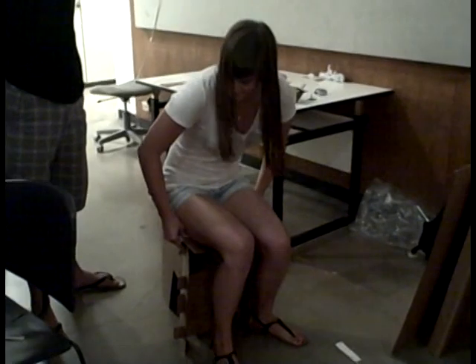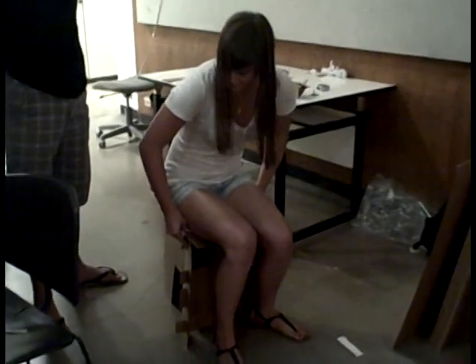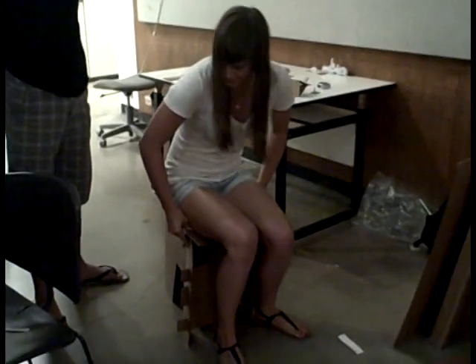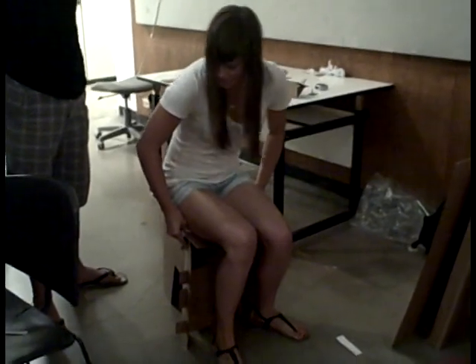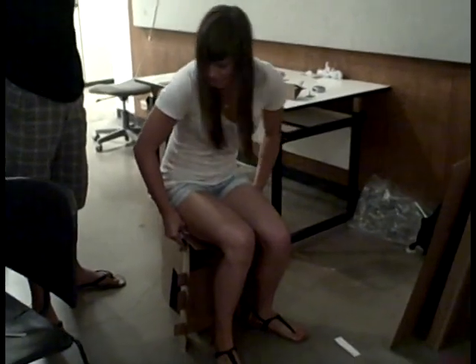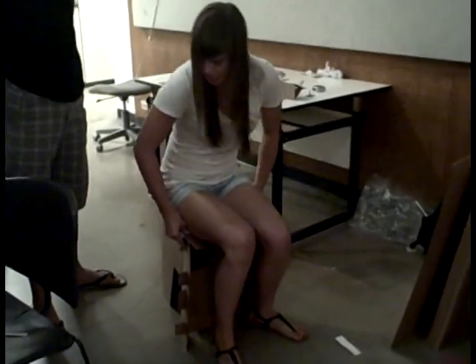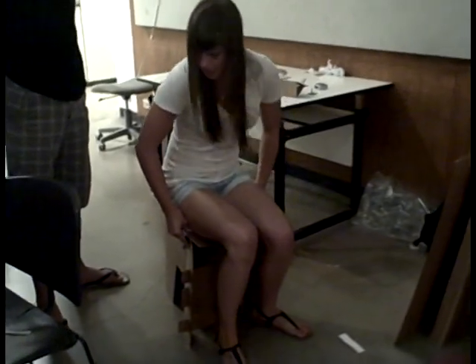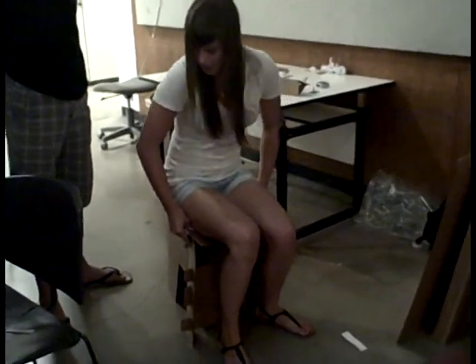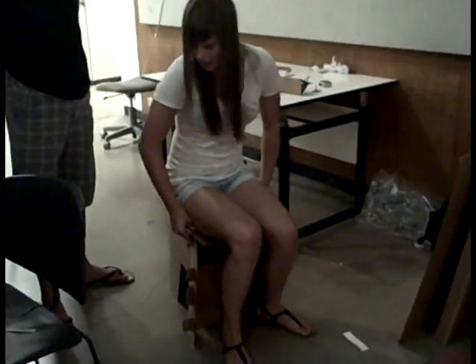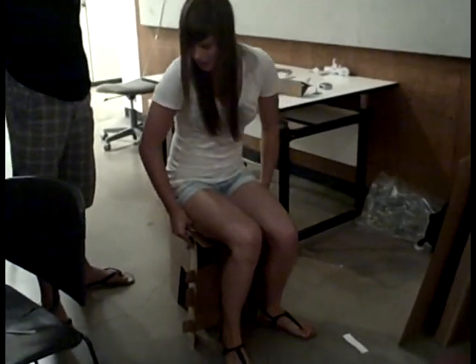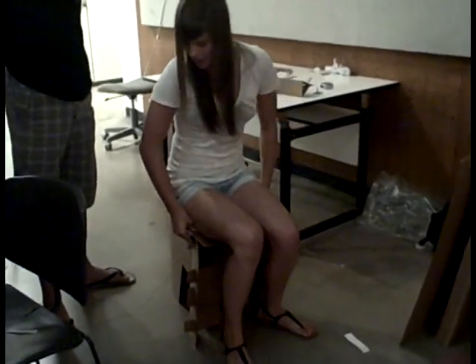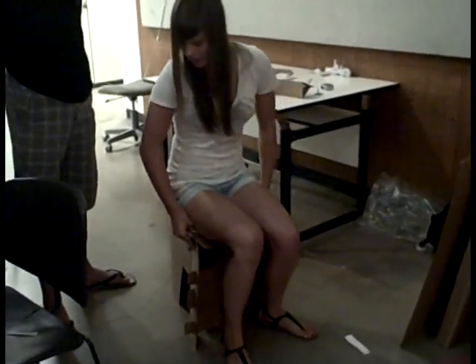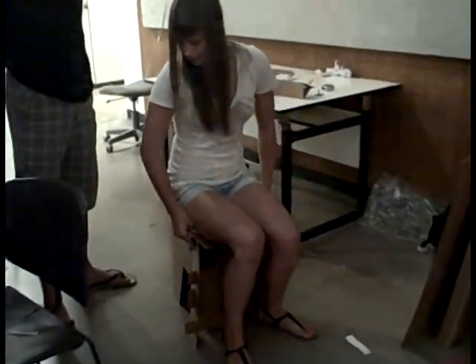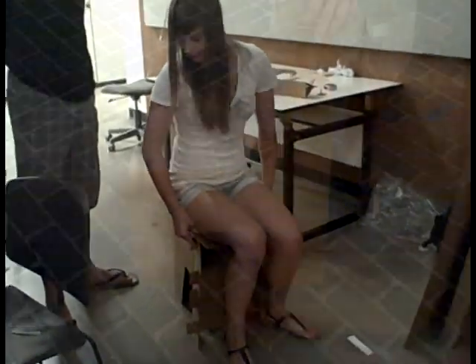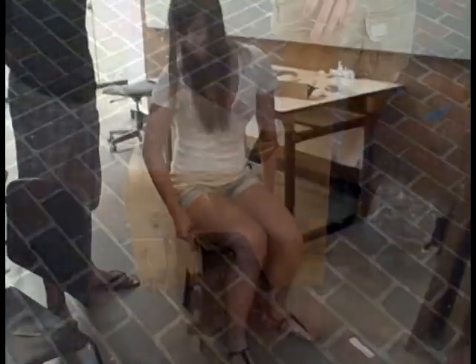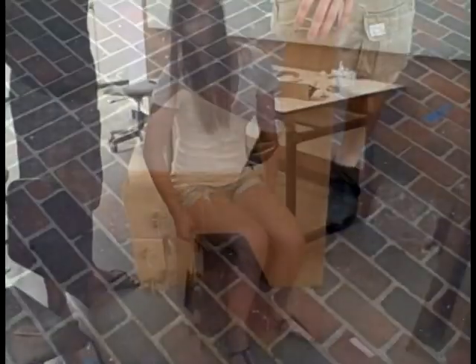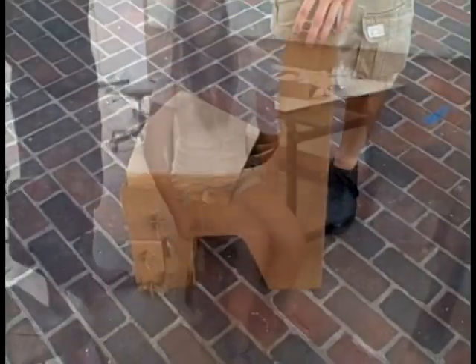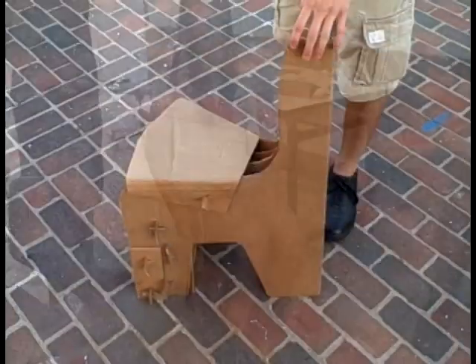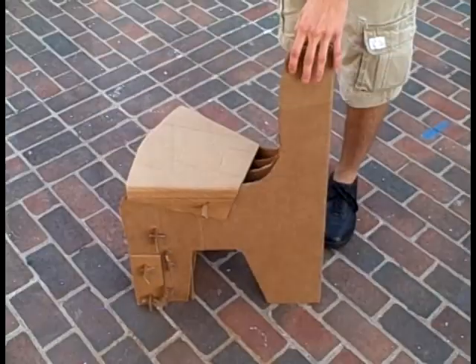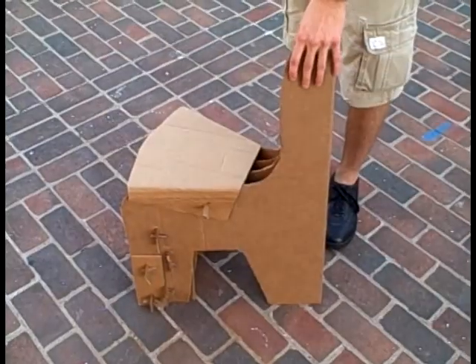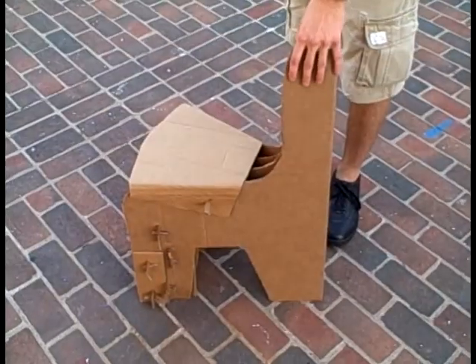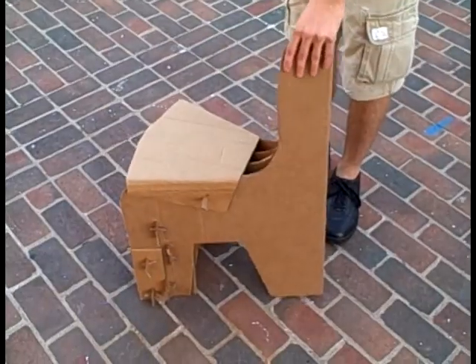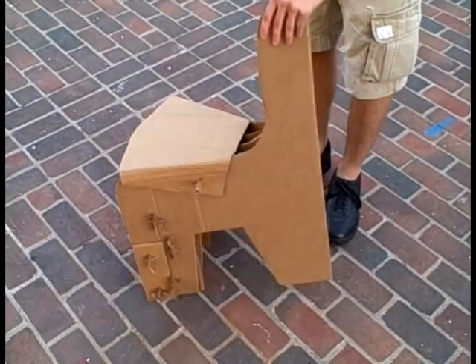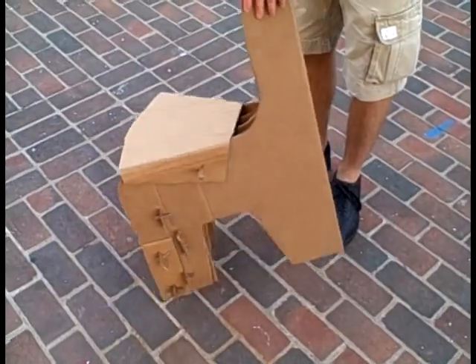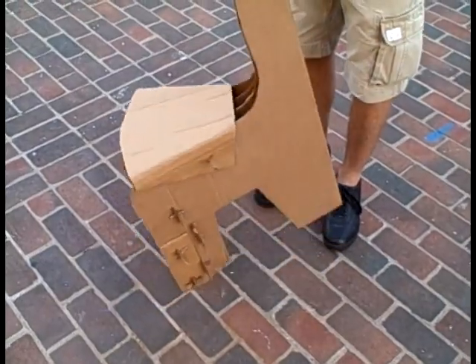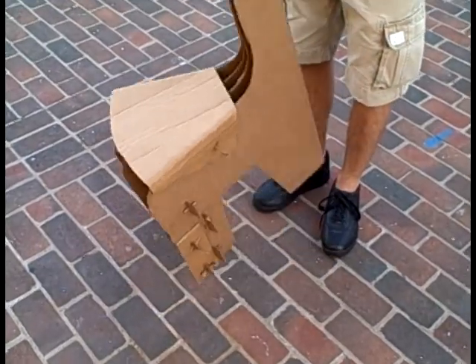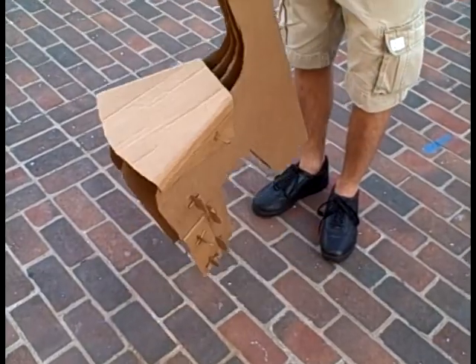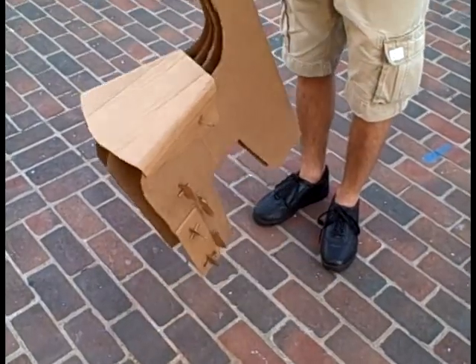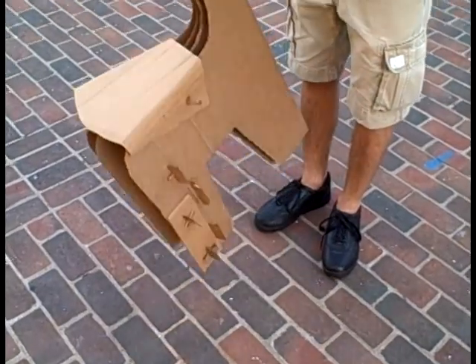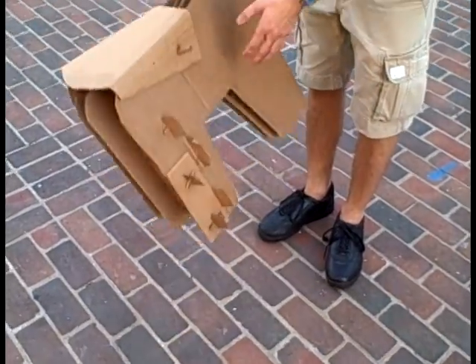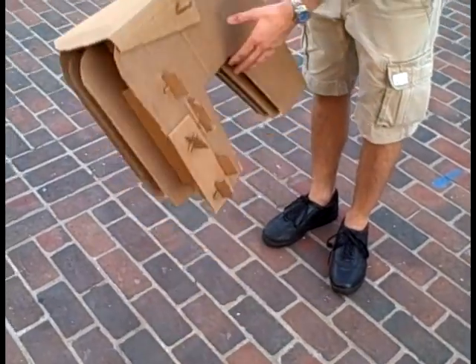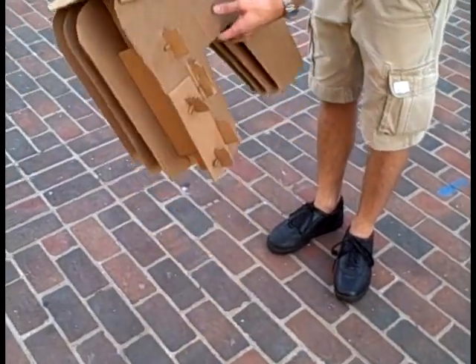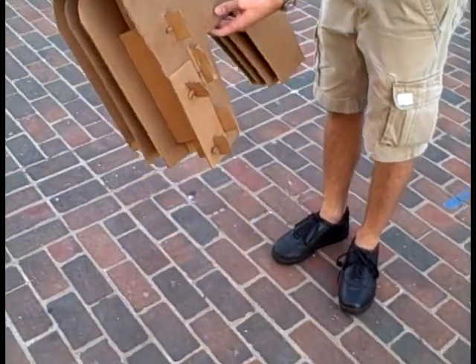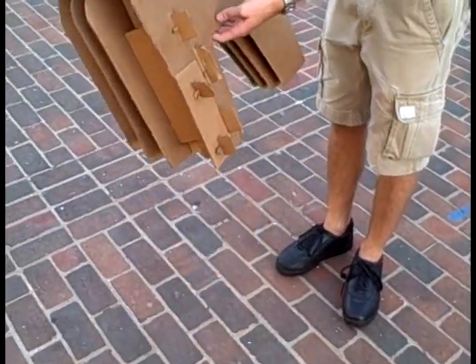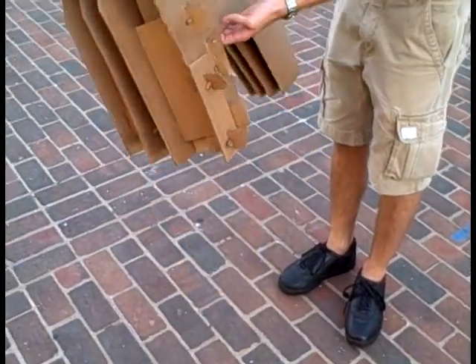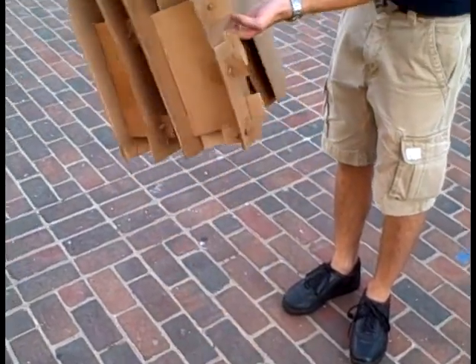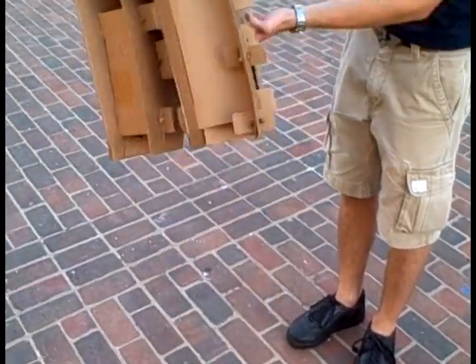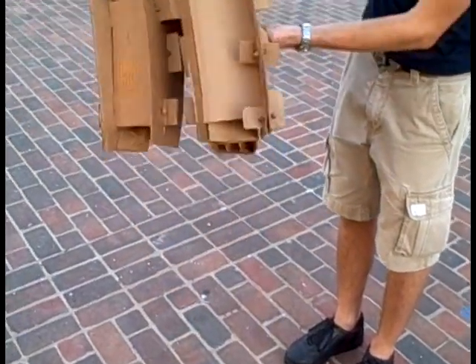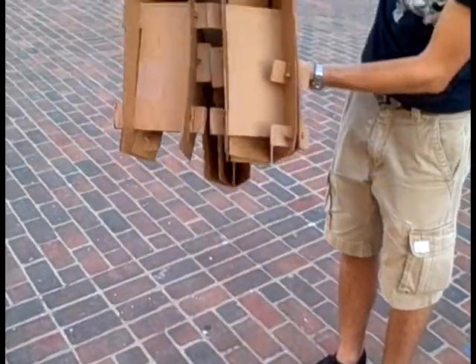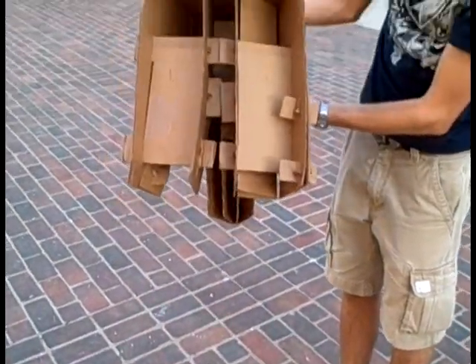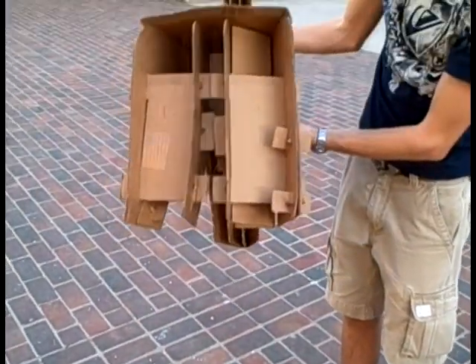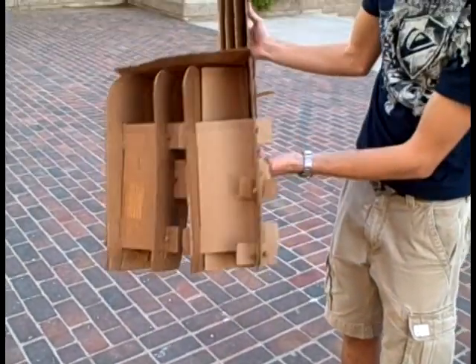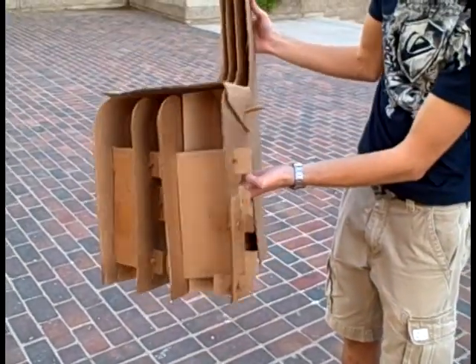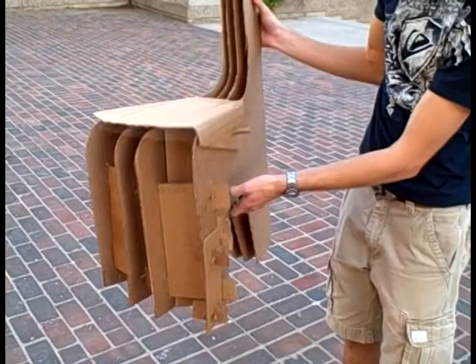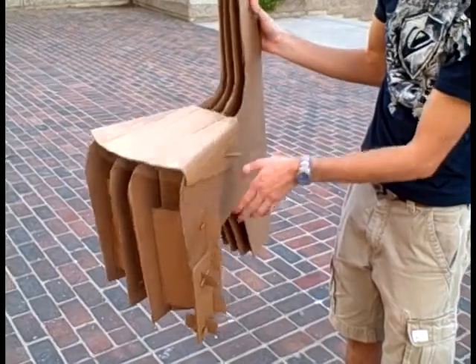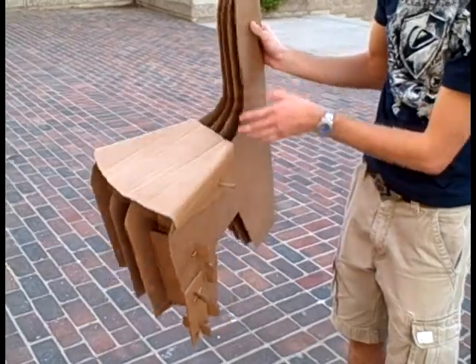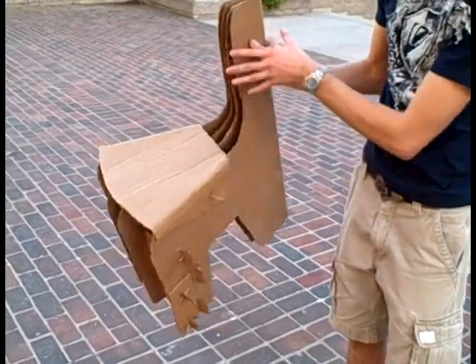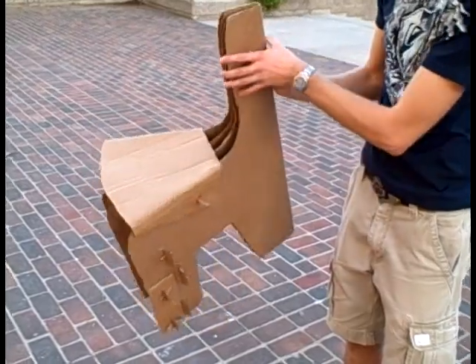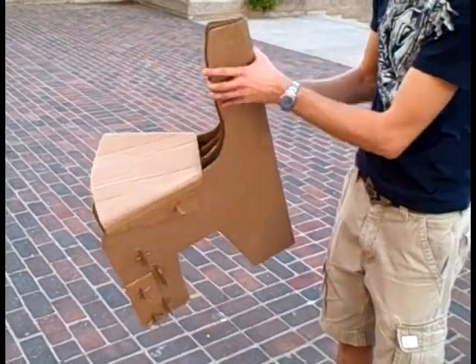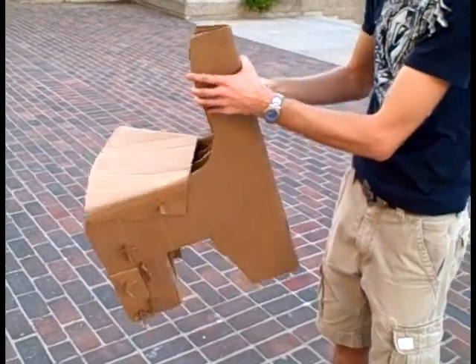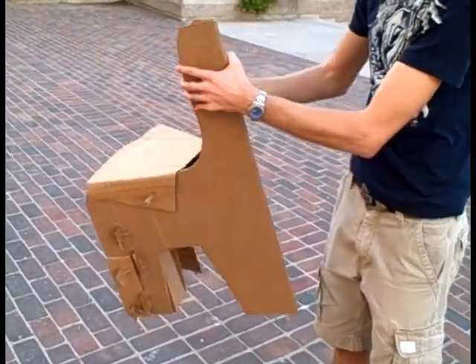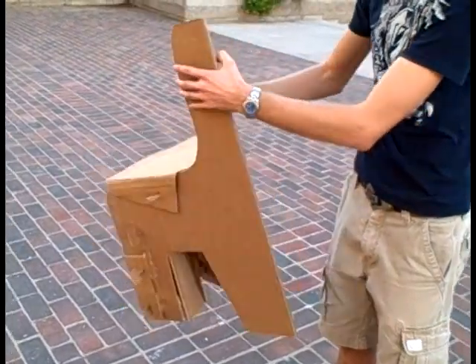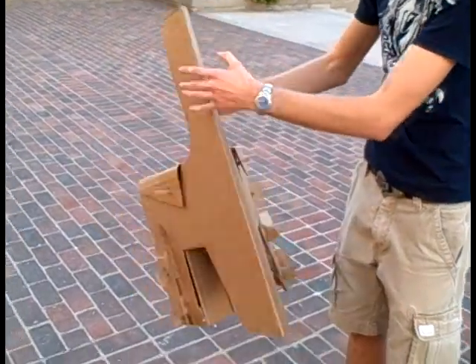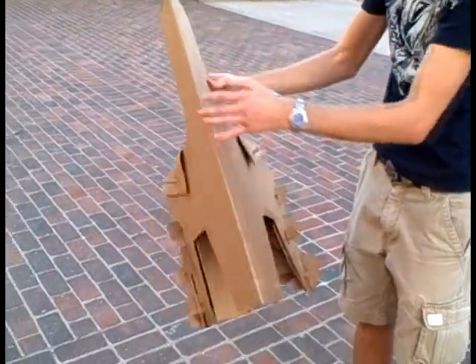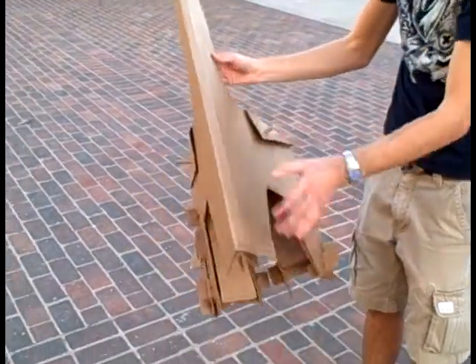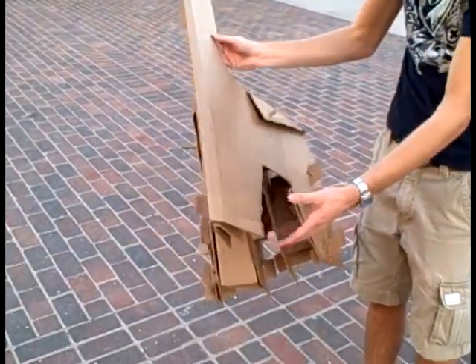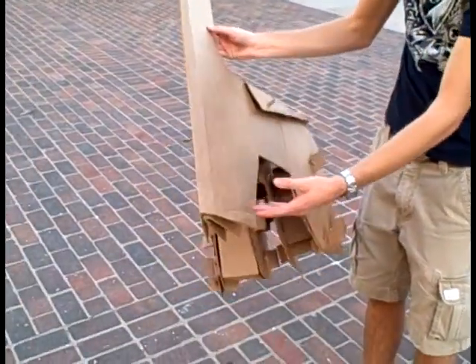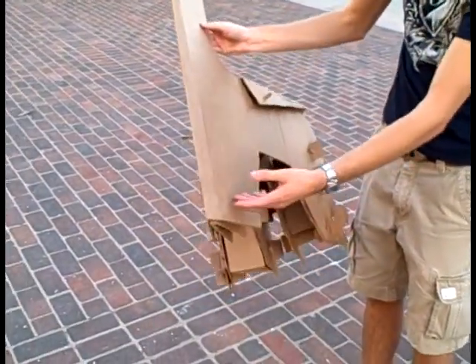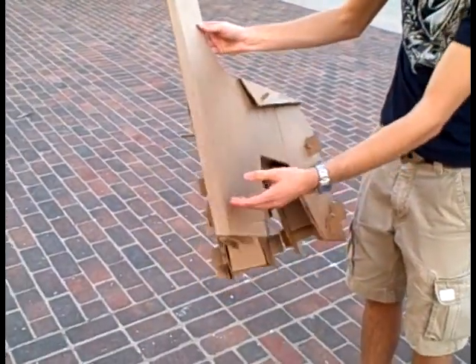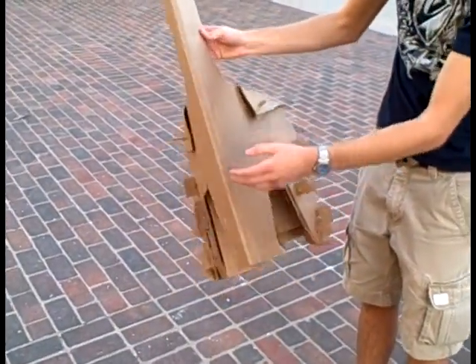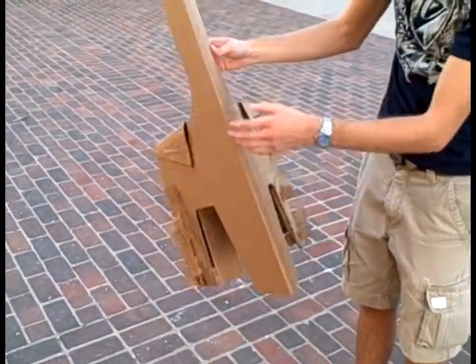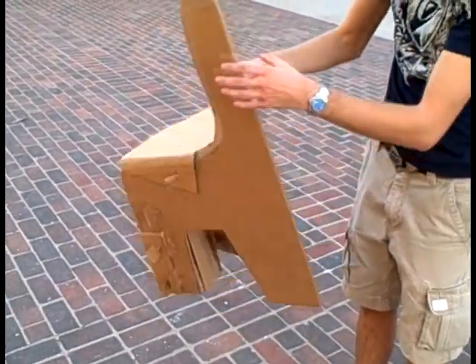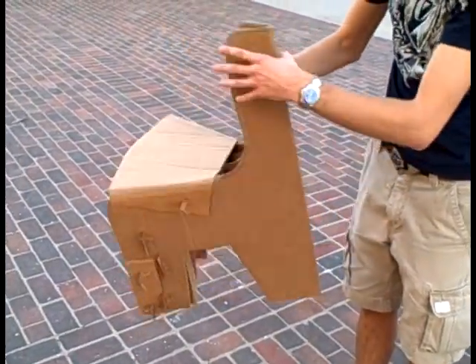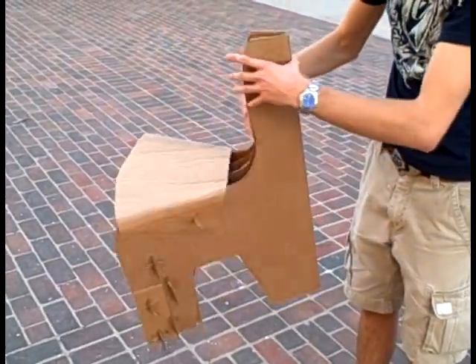We had to do some refining on the chair by adding triangular shapes between the legs. This helped distribute the weight evenly across the entire chair.